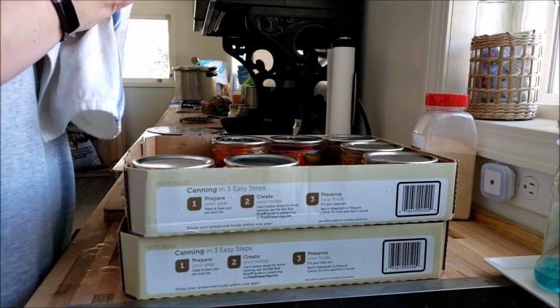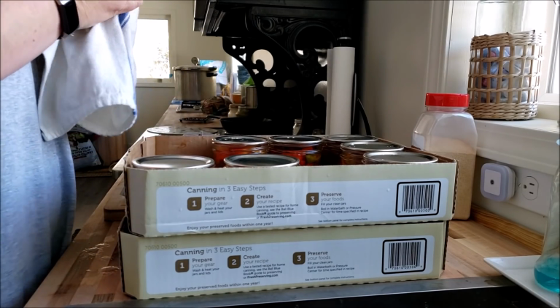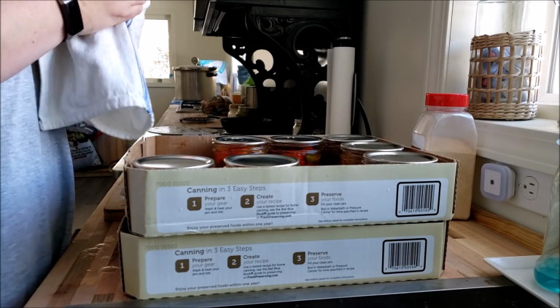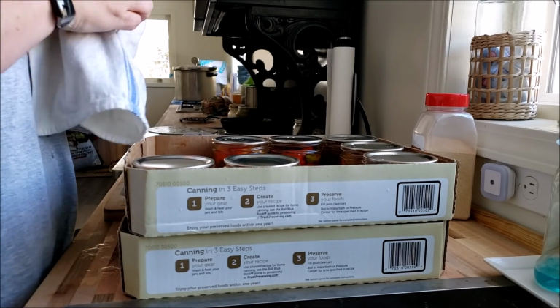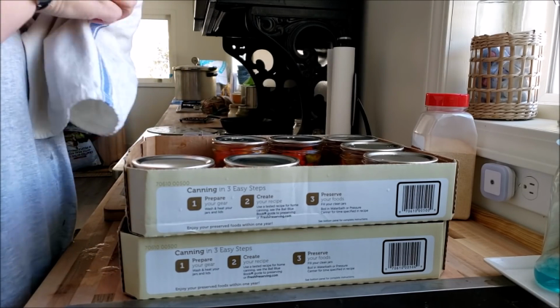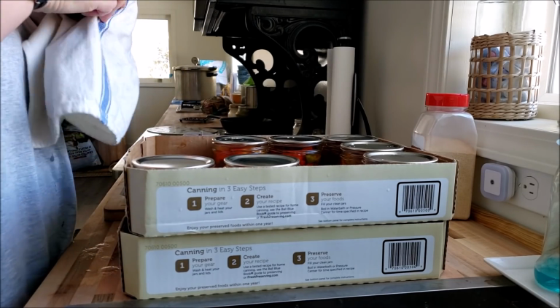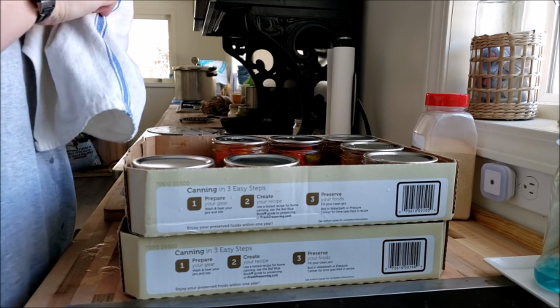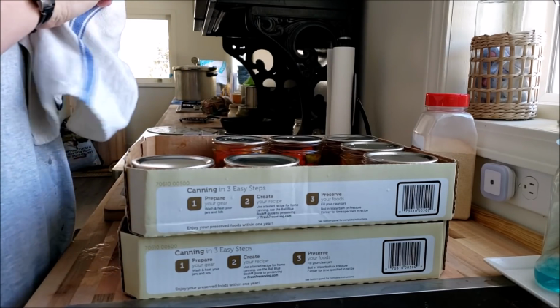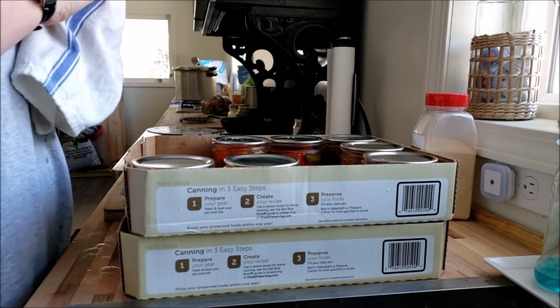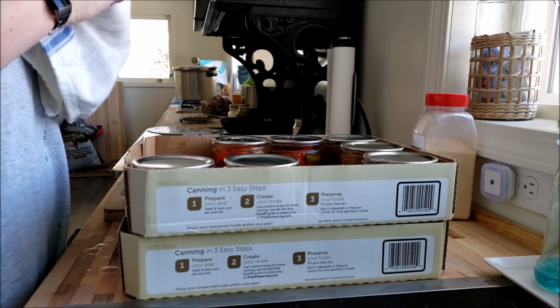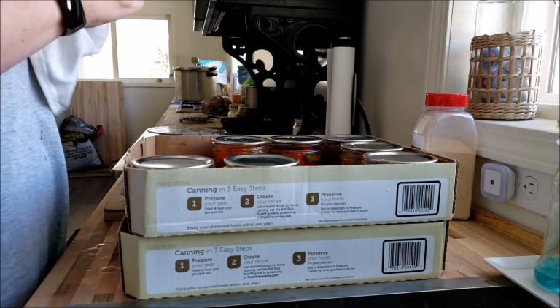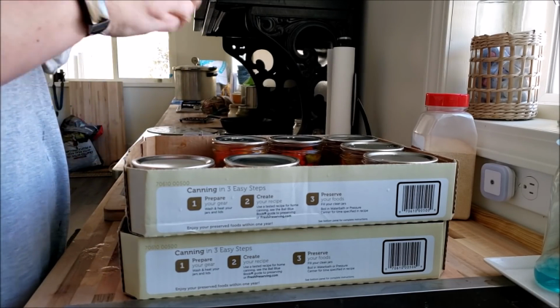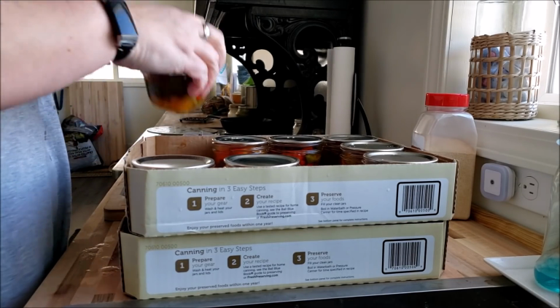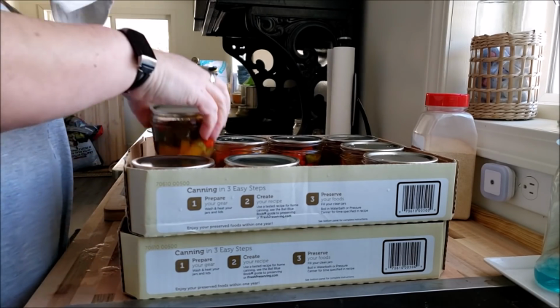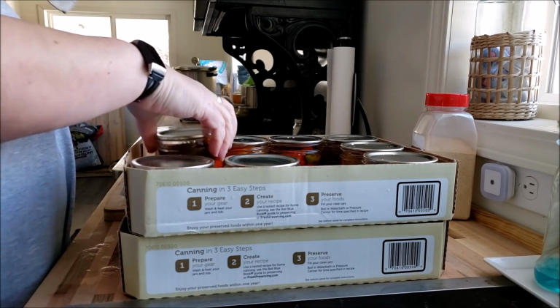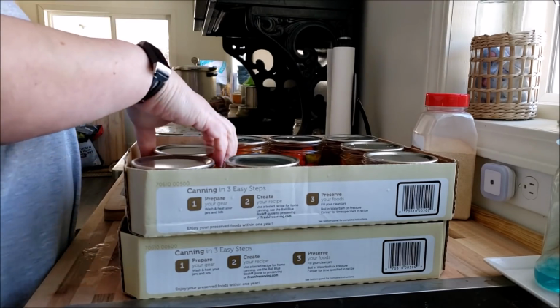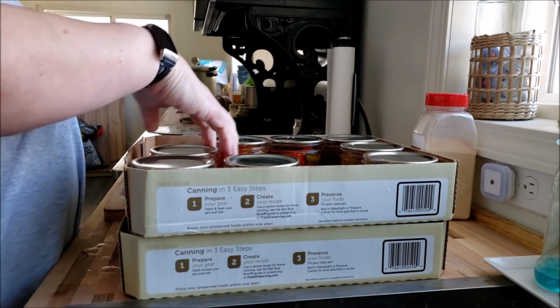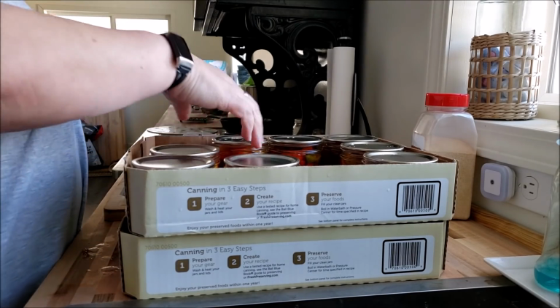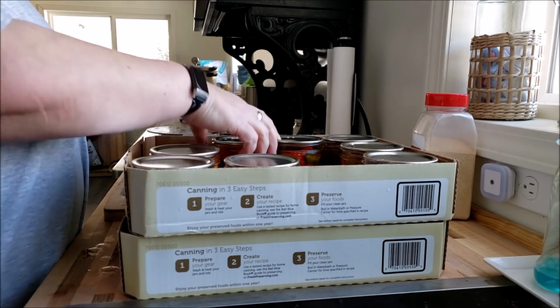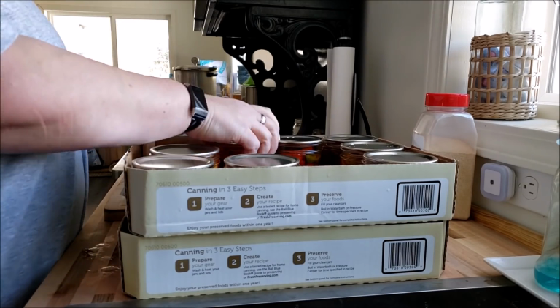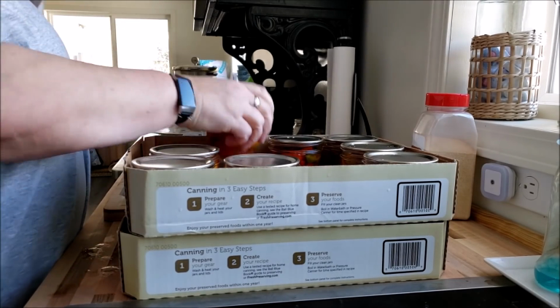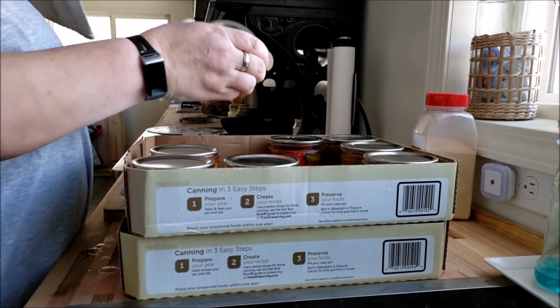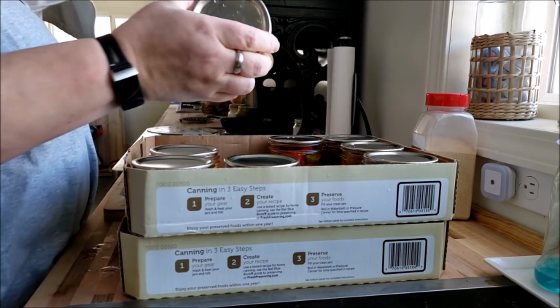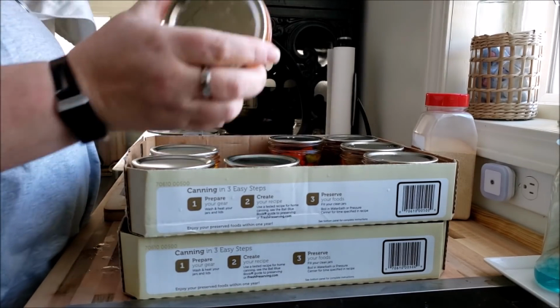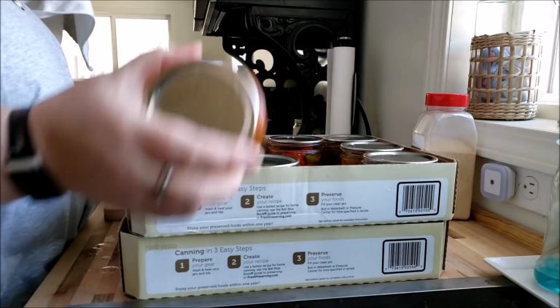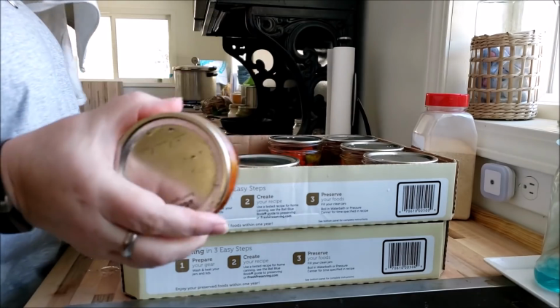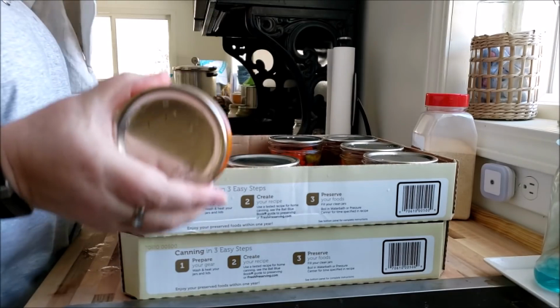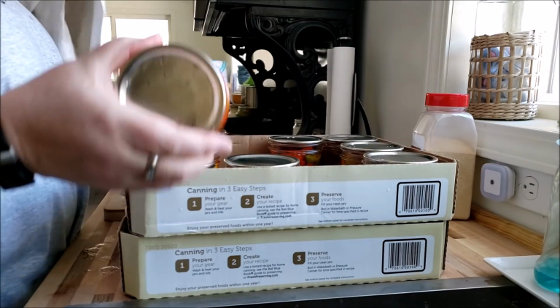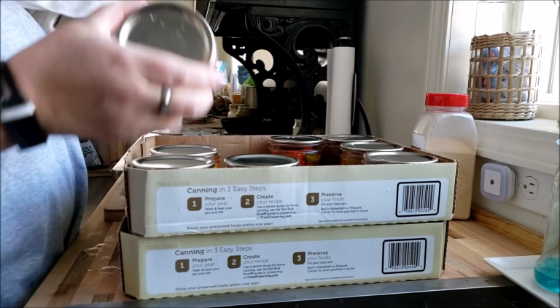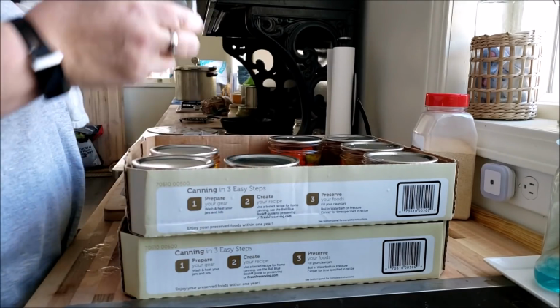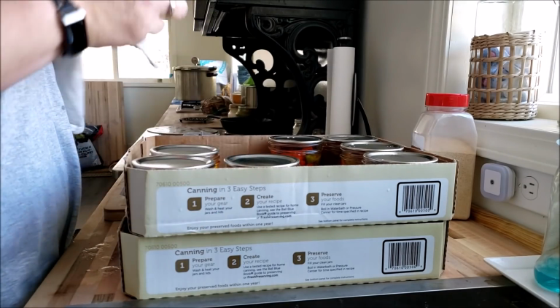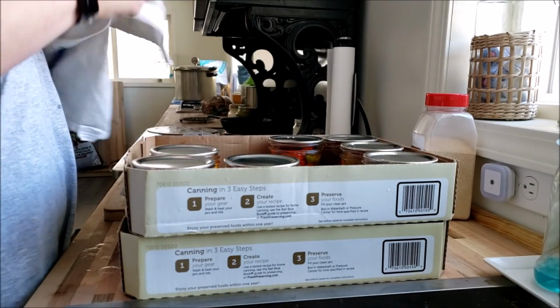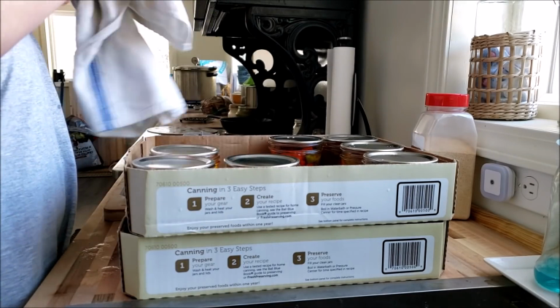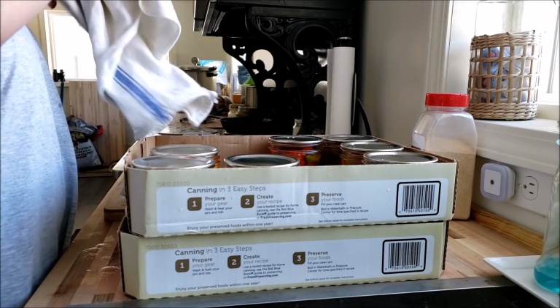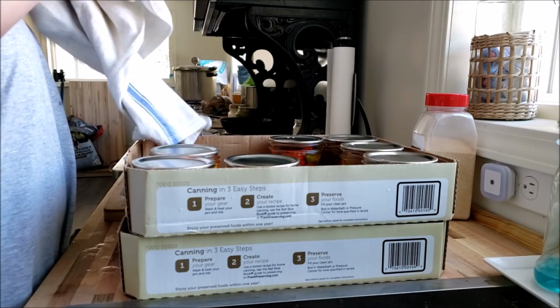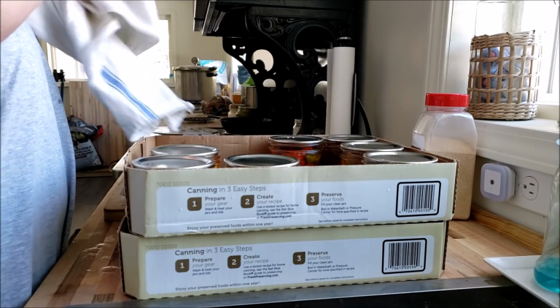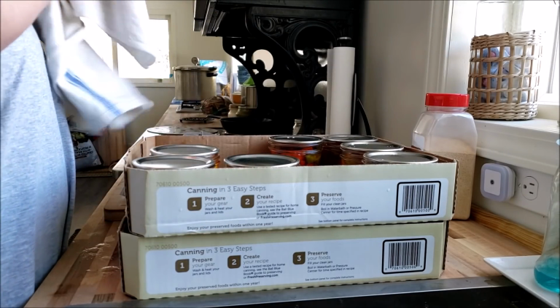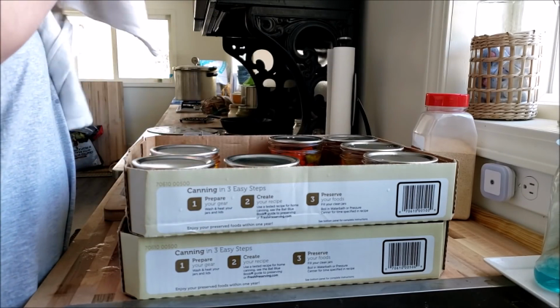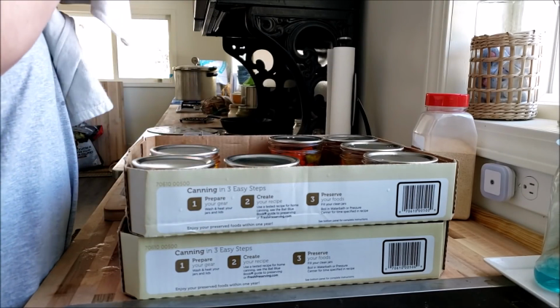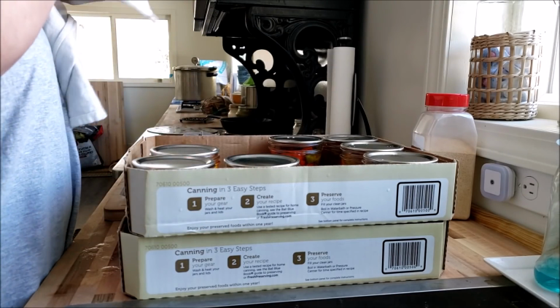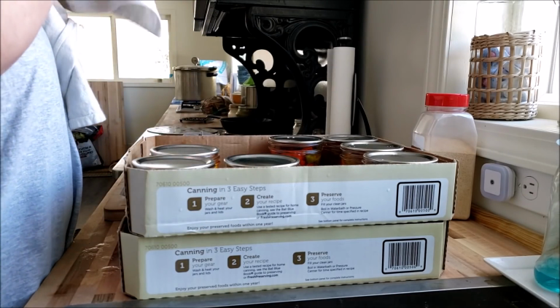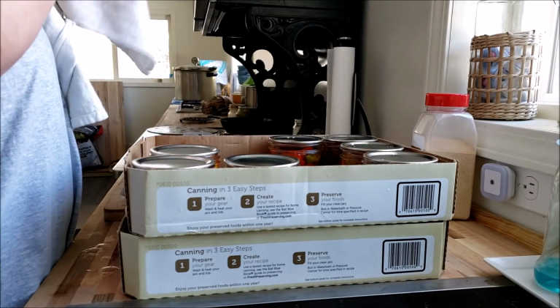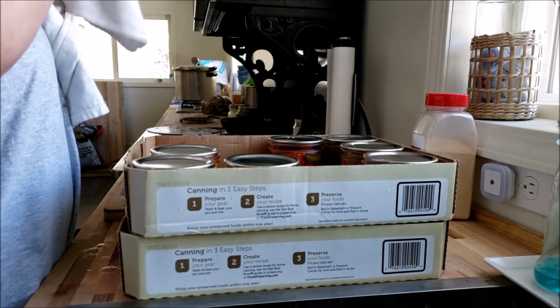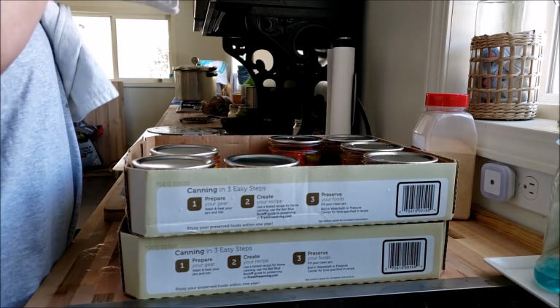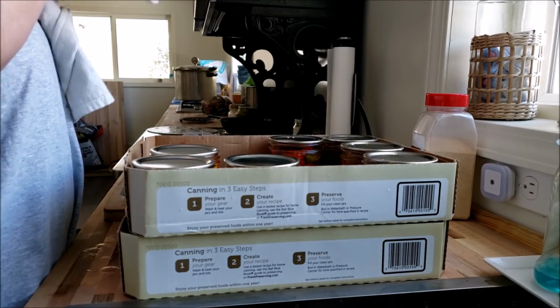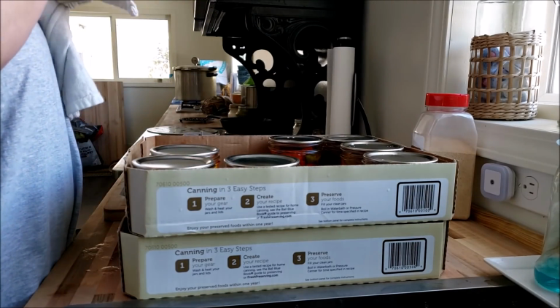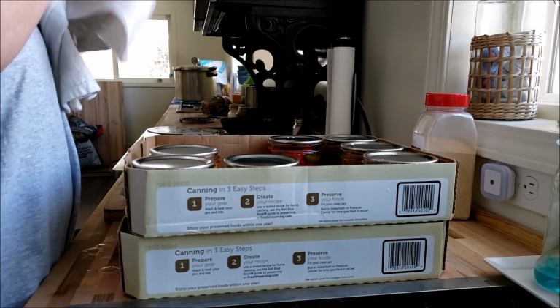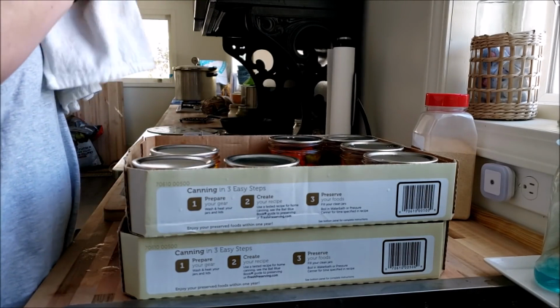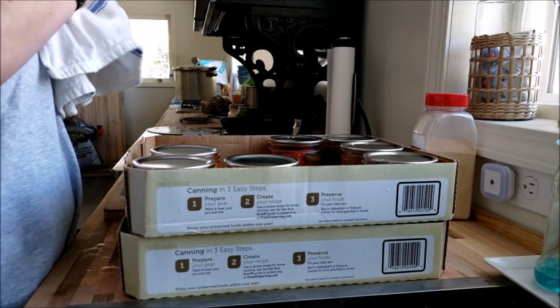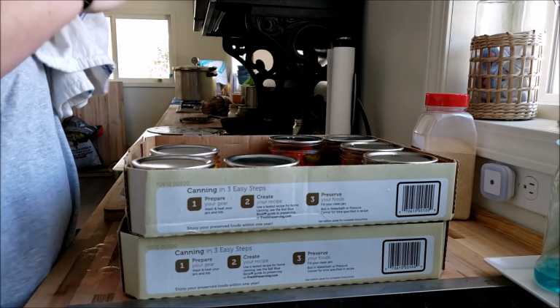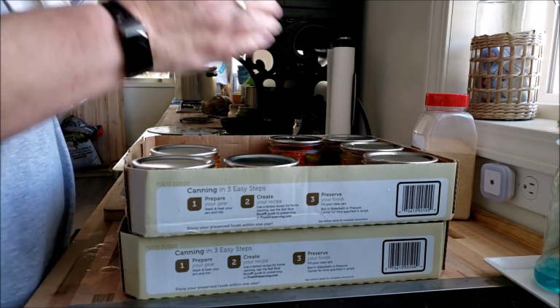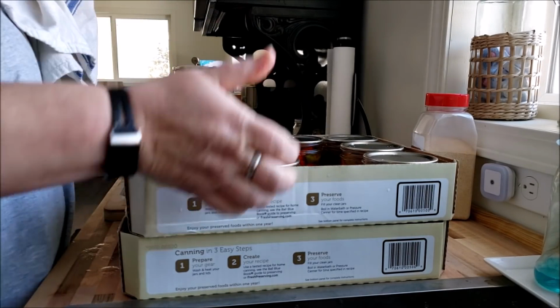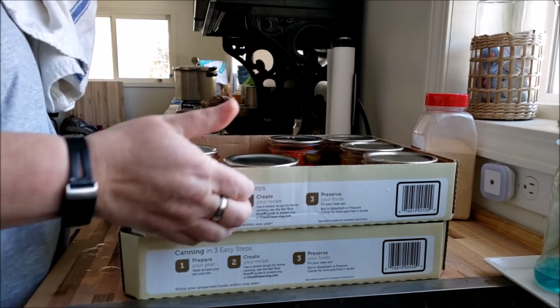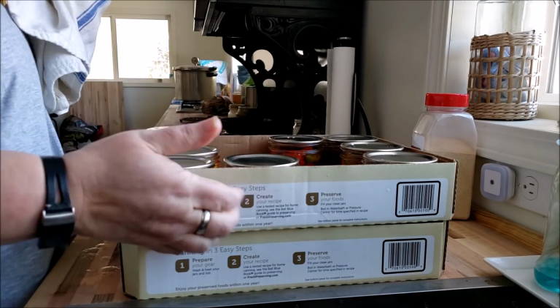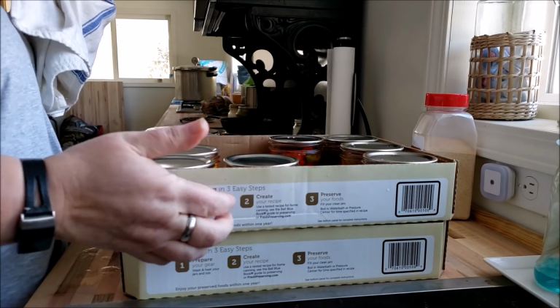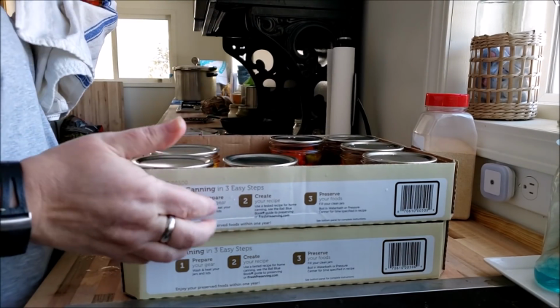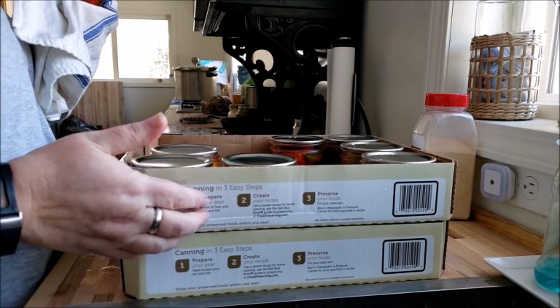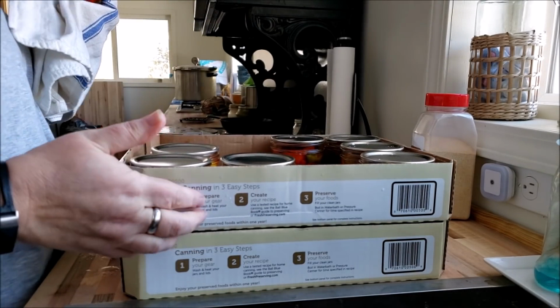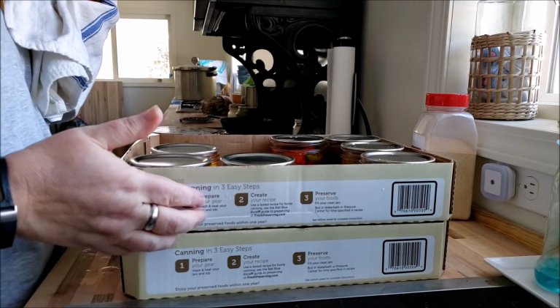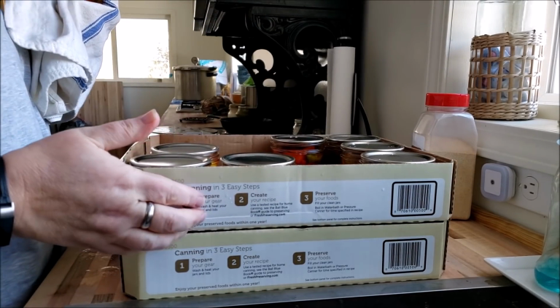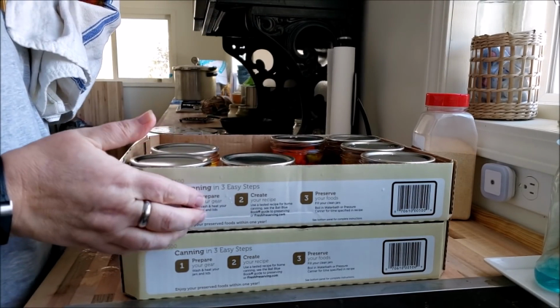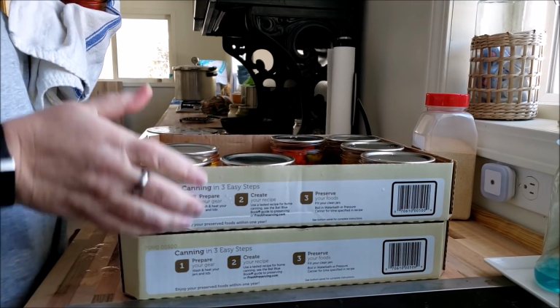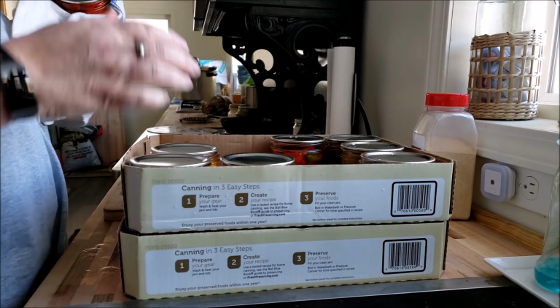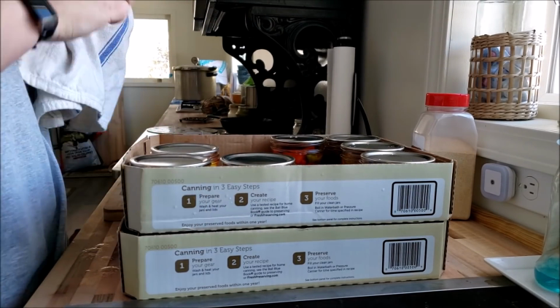When I am stacking these kinds of jars in my pantry, I'm using this.